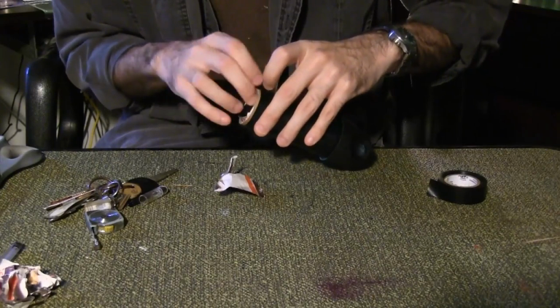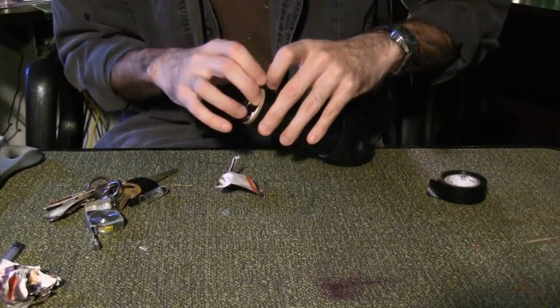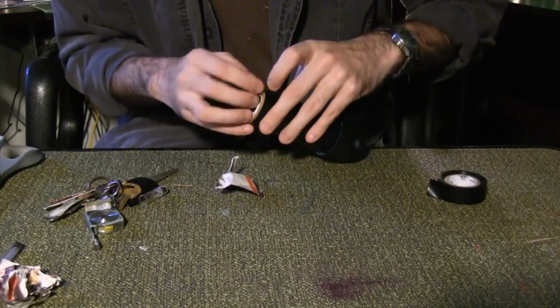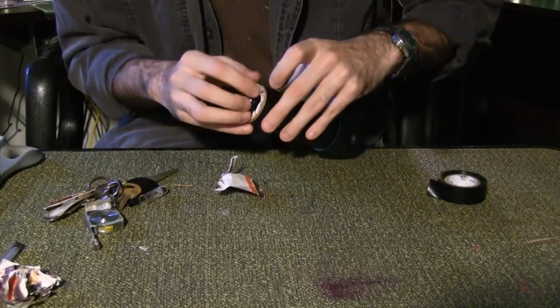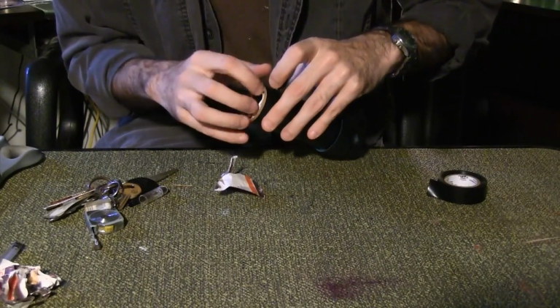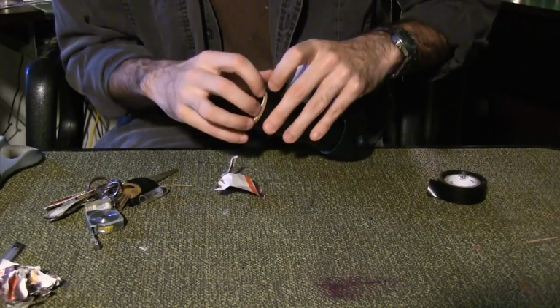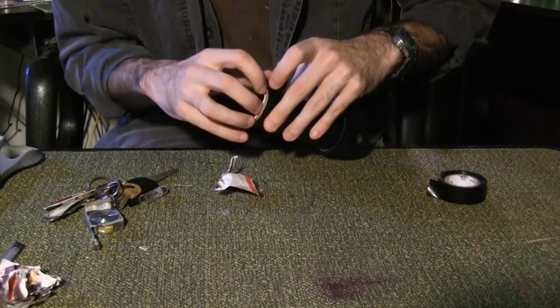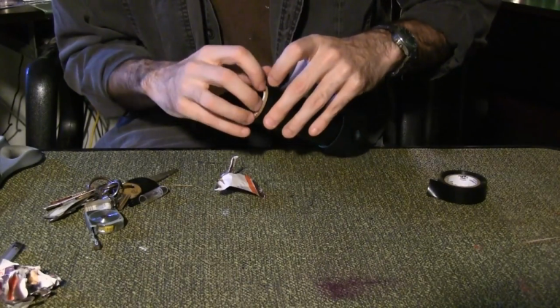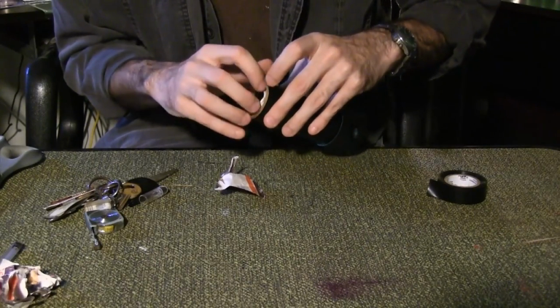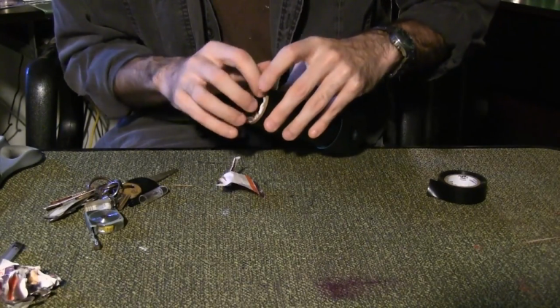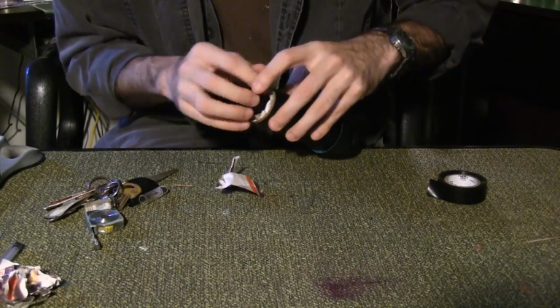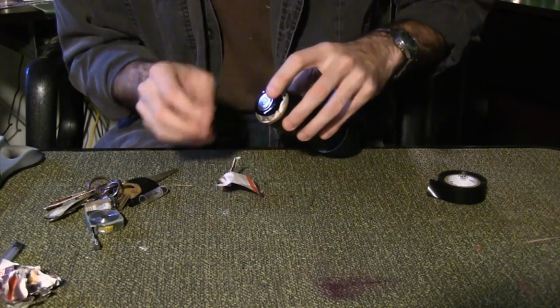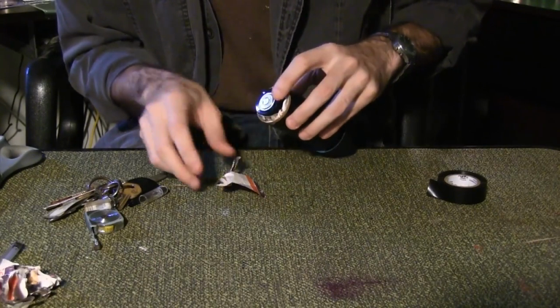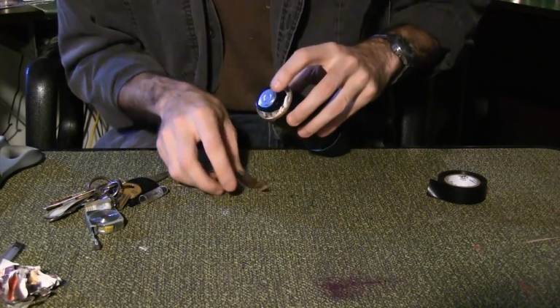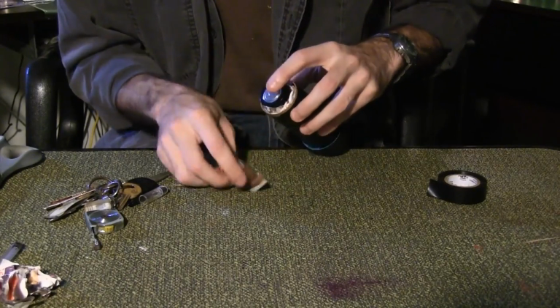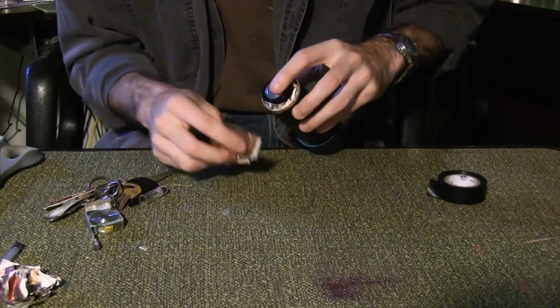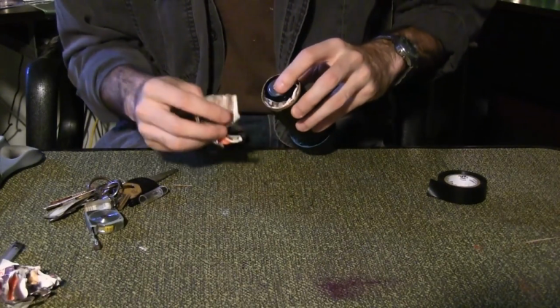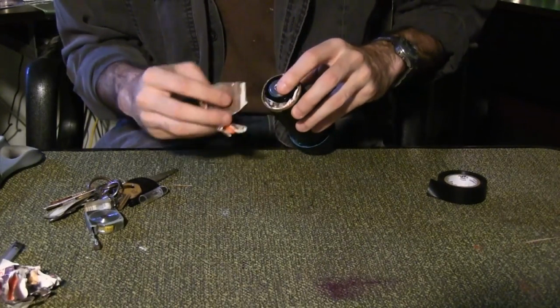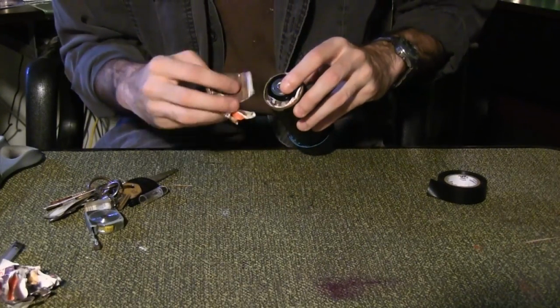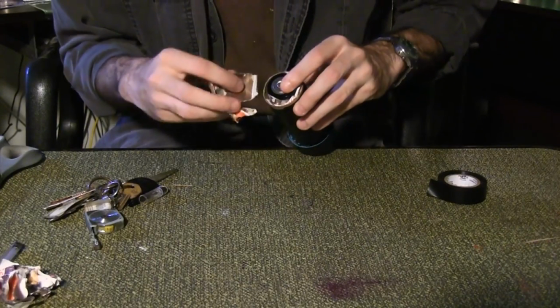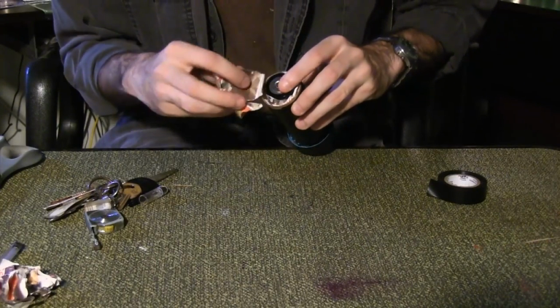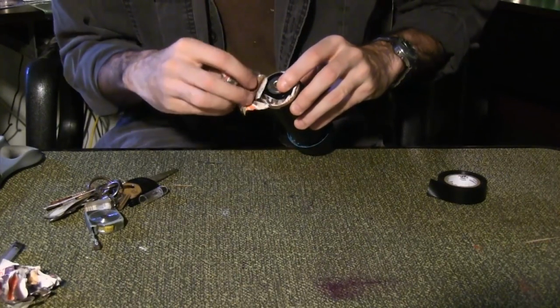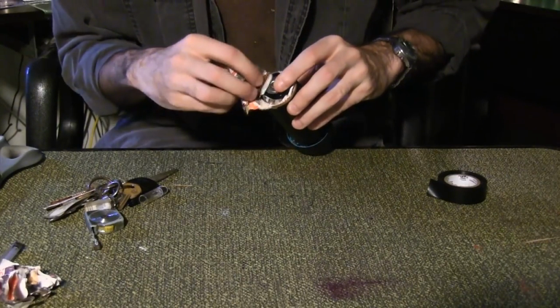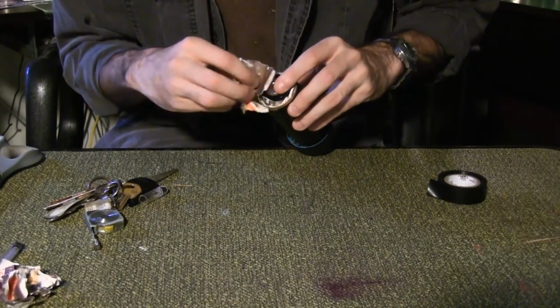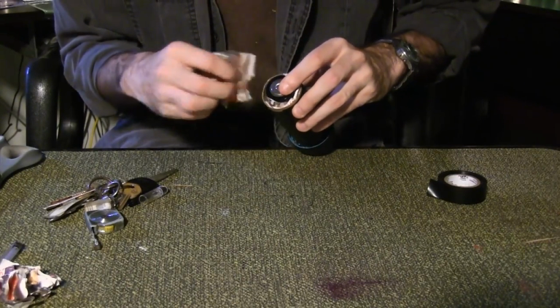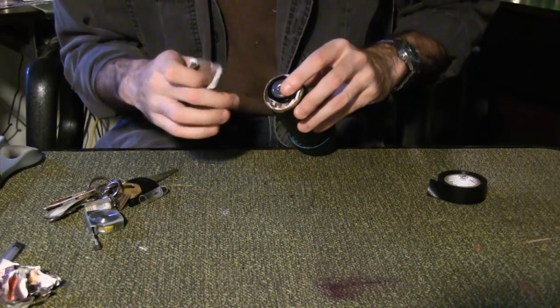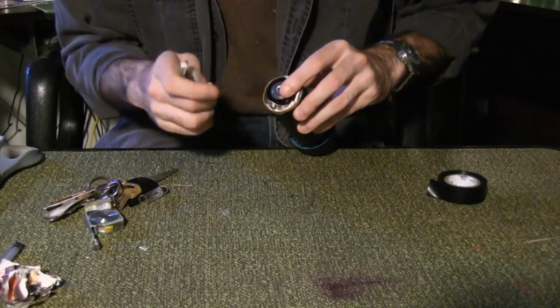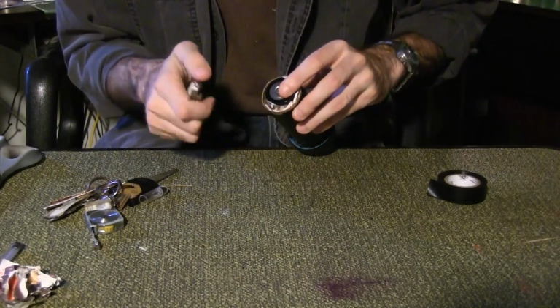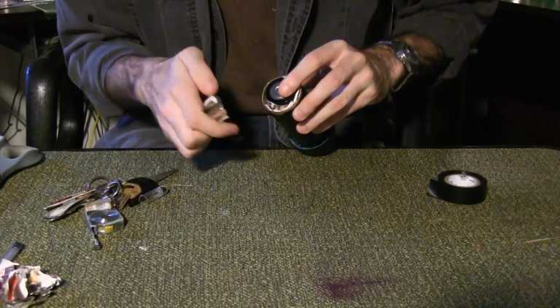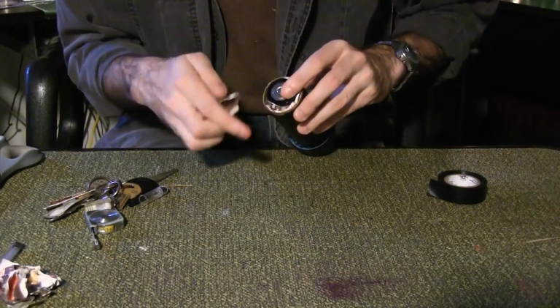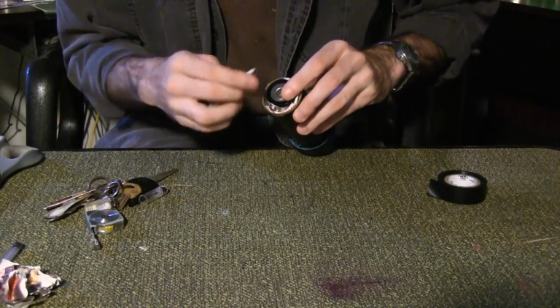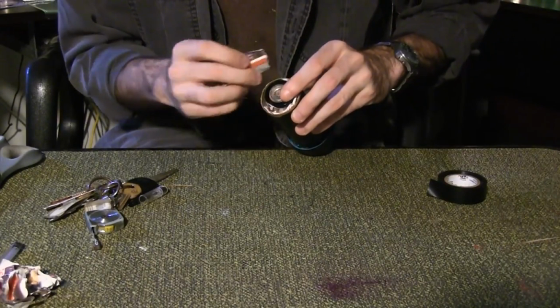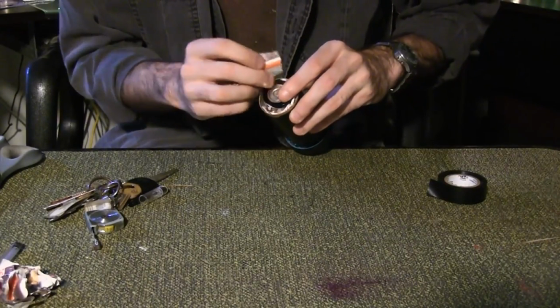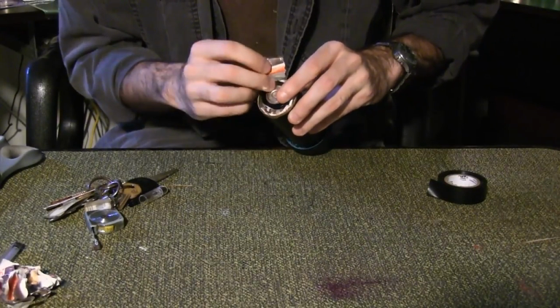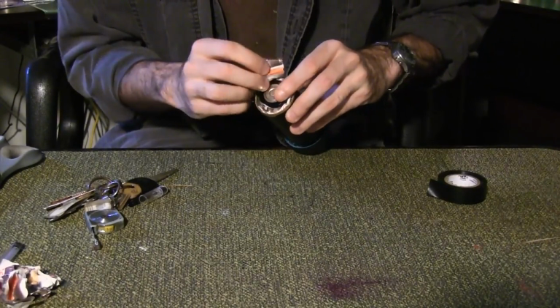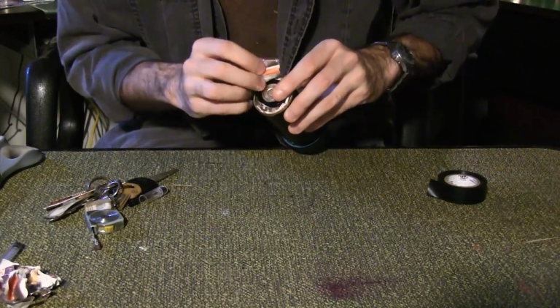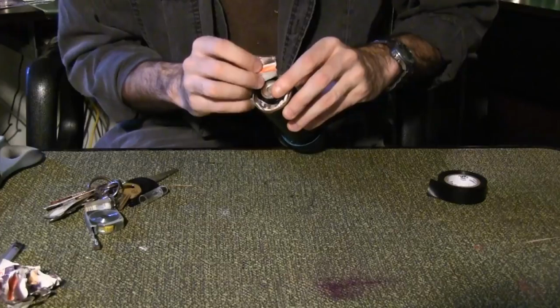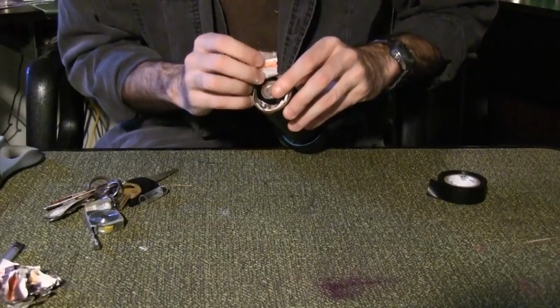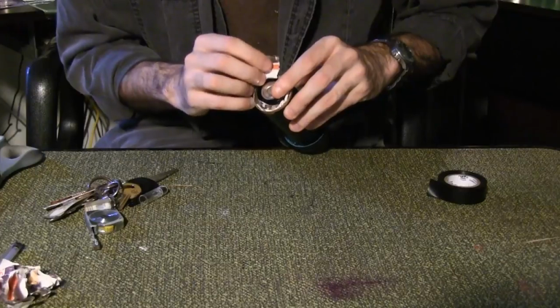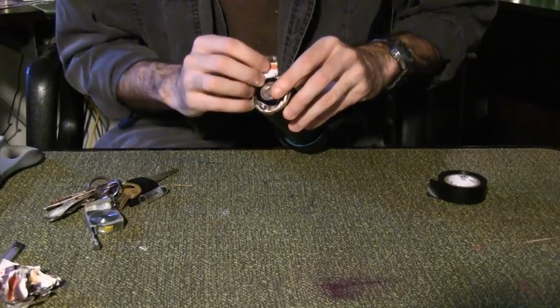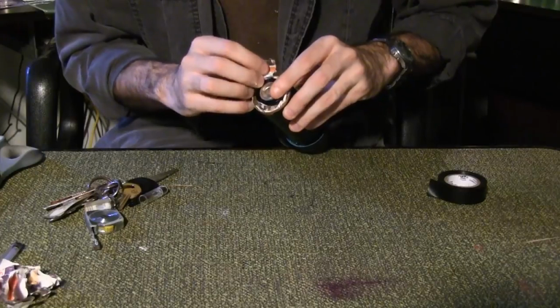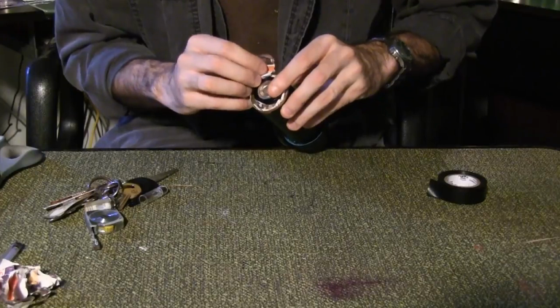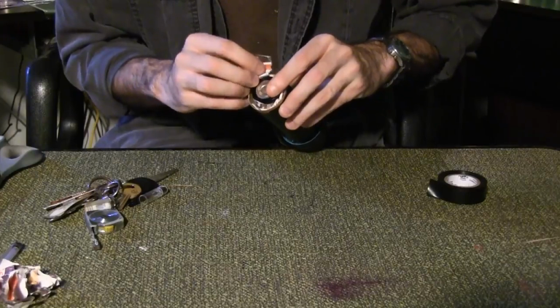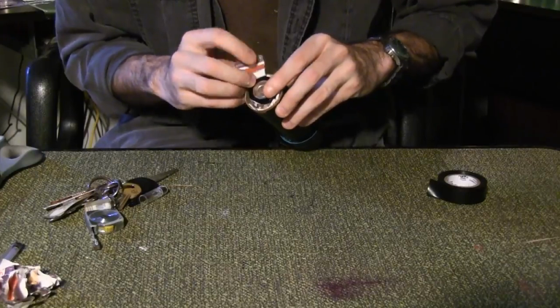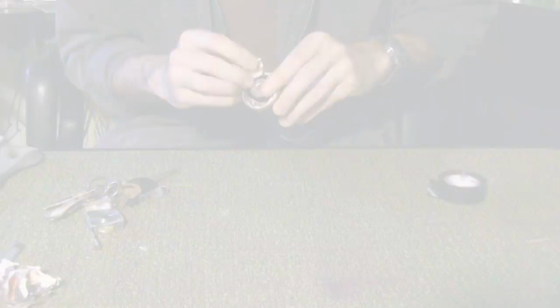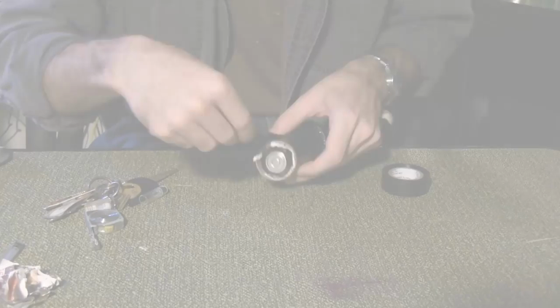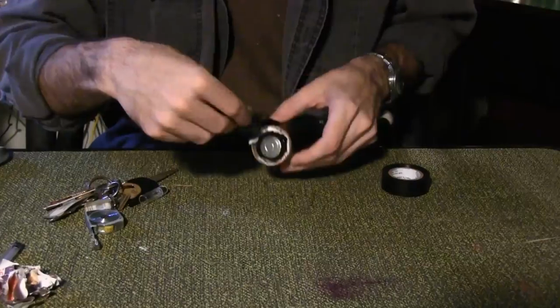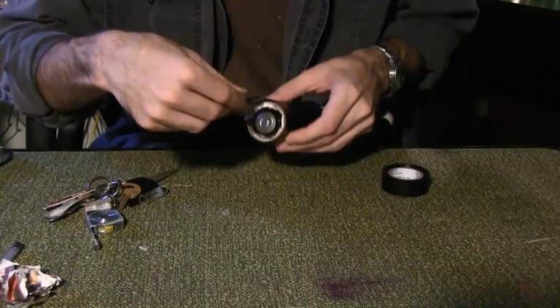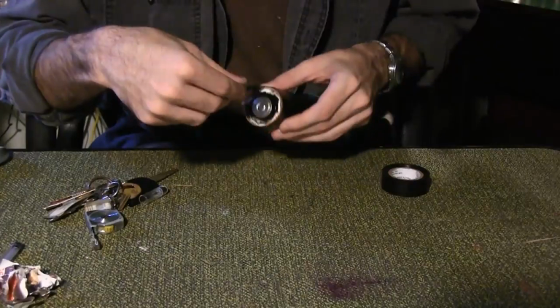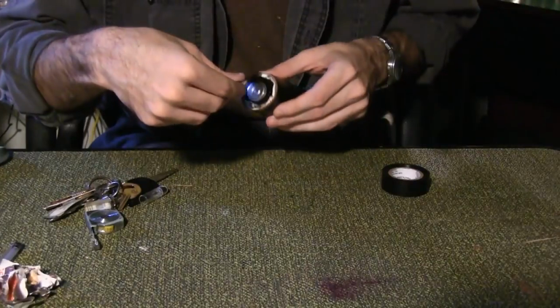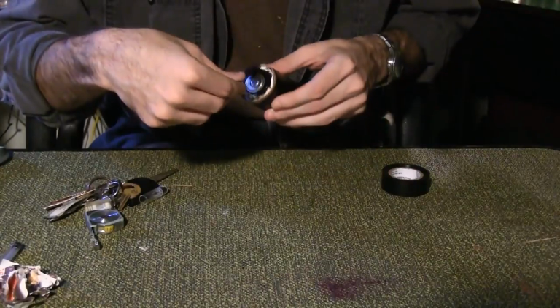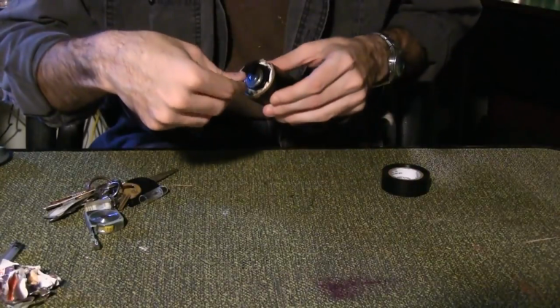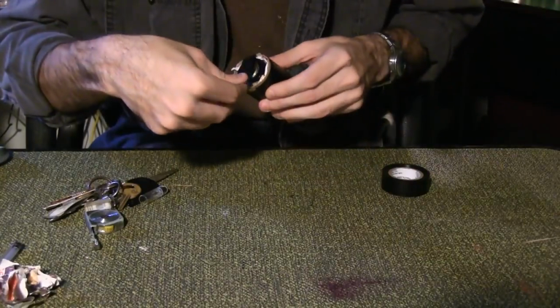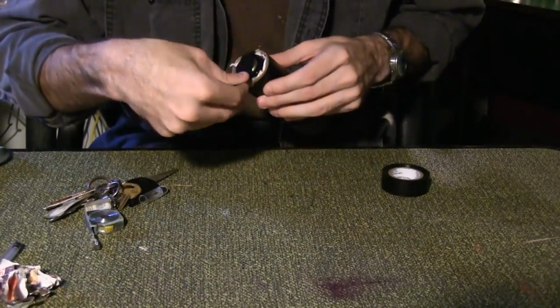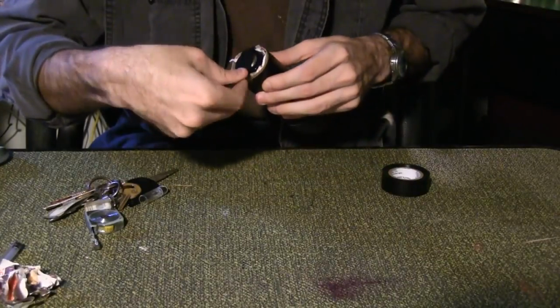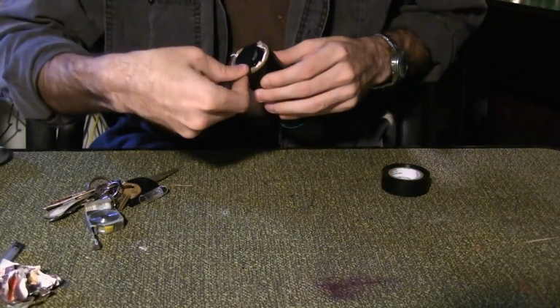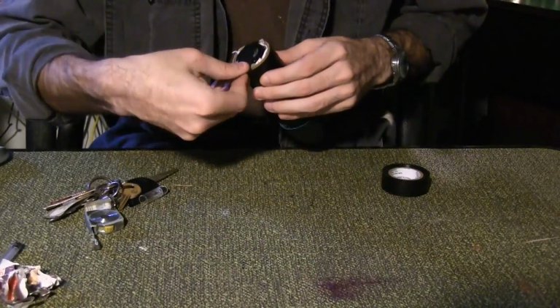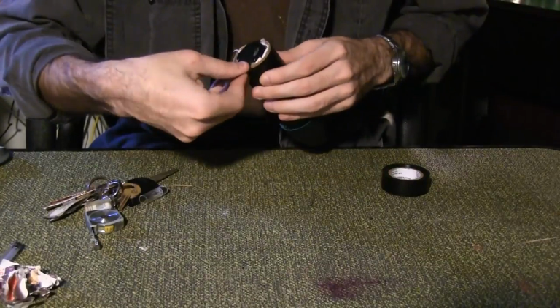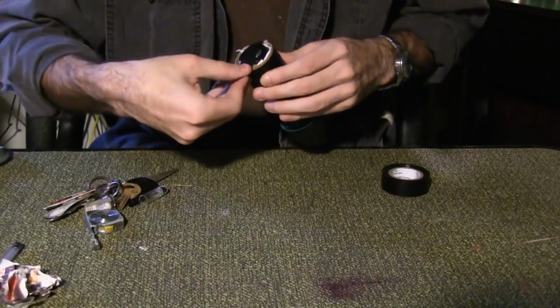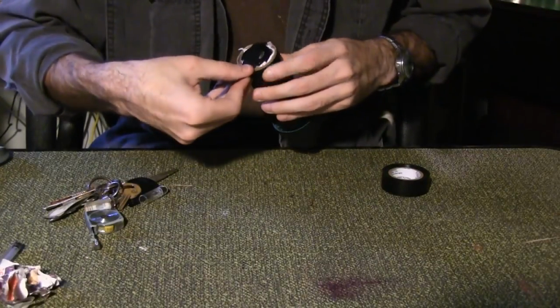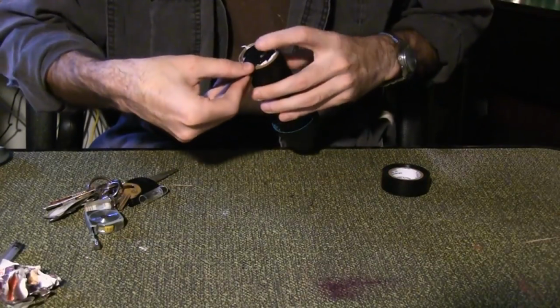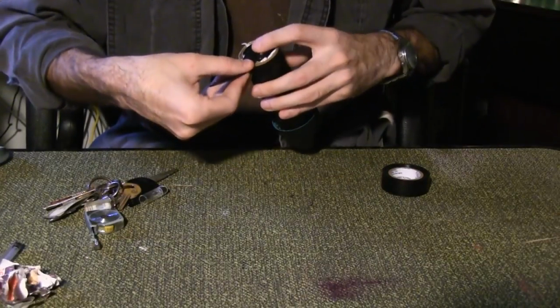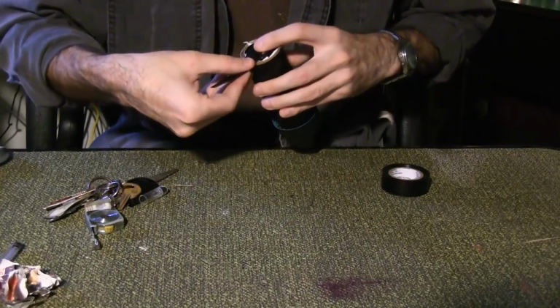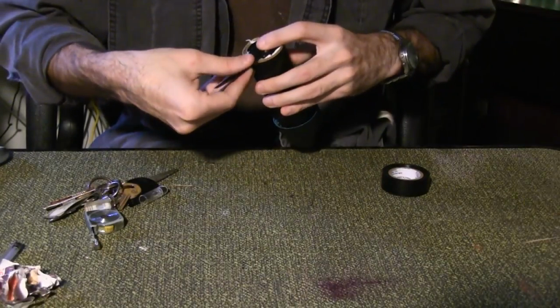It doesn't need to be a battery — any weight will do. The purpose is to weigh down the bottom of the bottle. Cap the end of the tube with electrical tape.